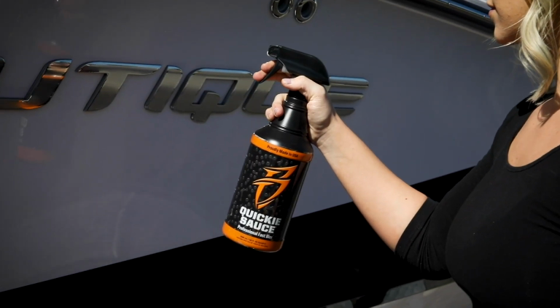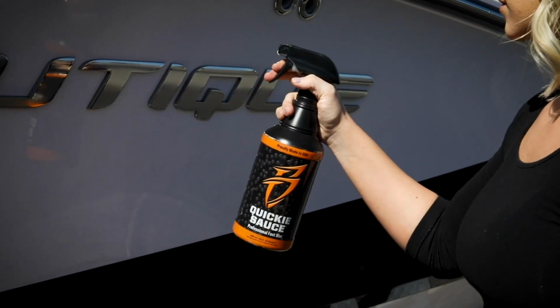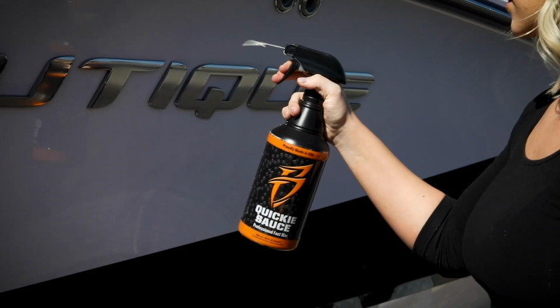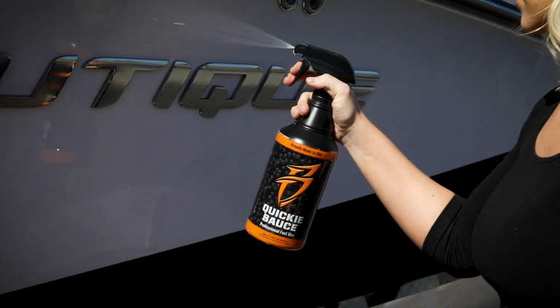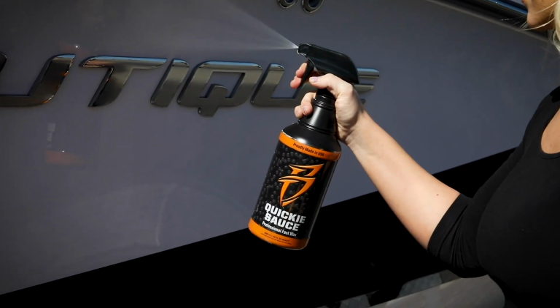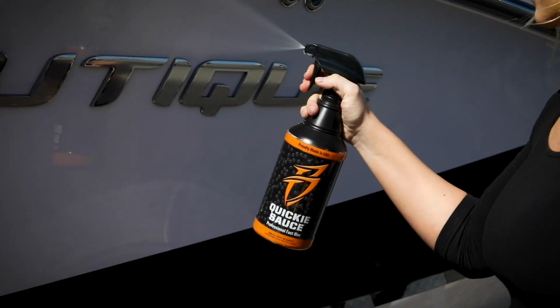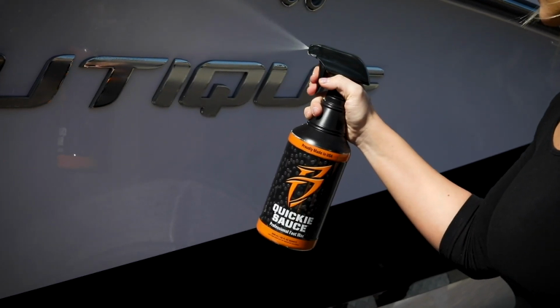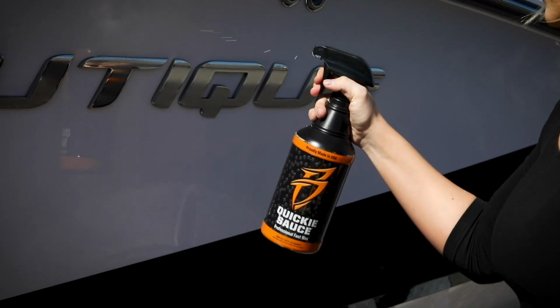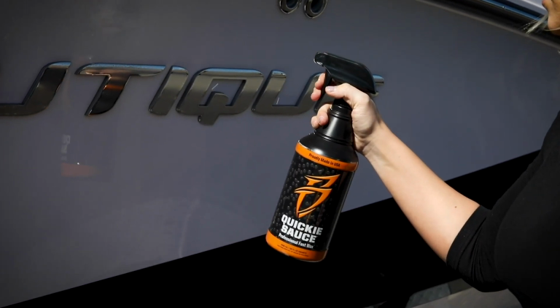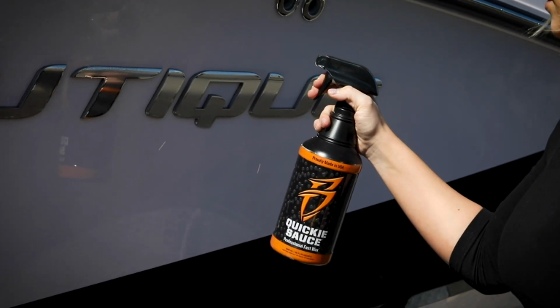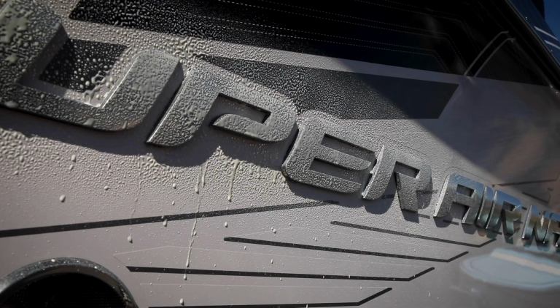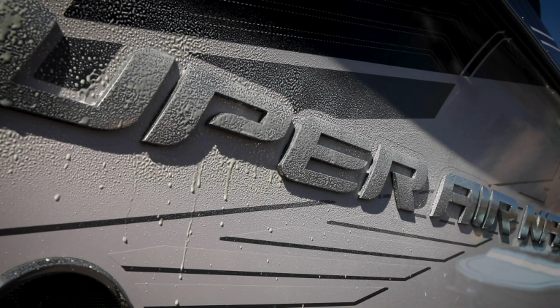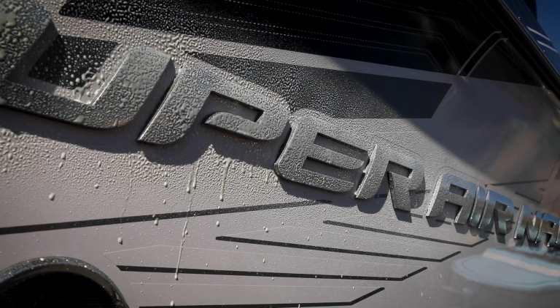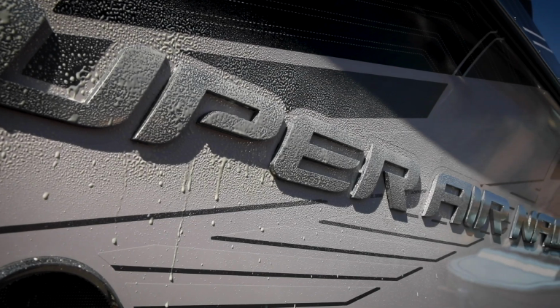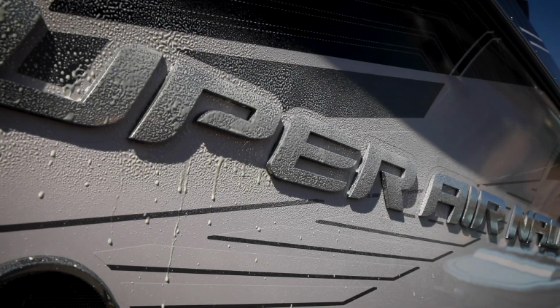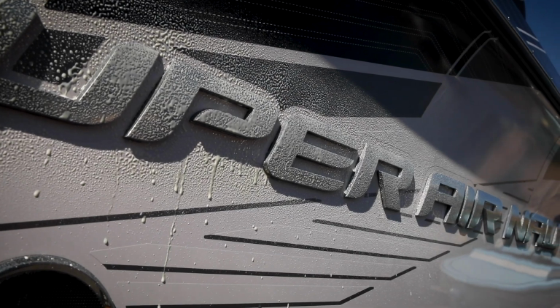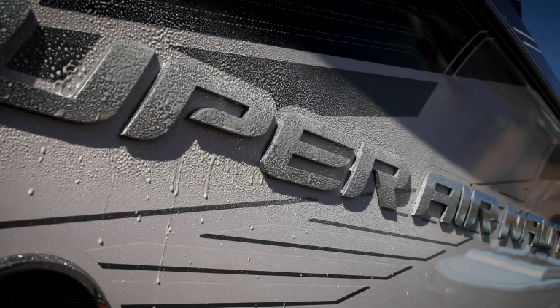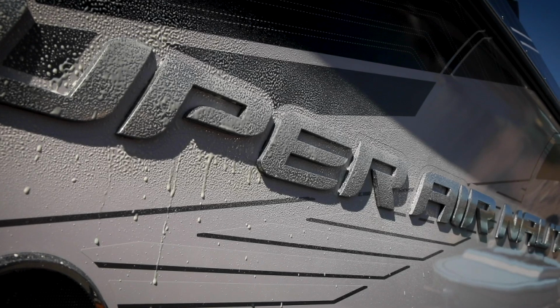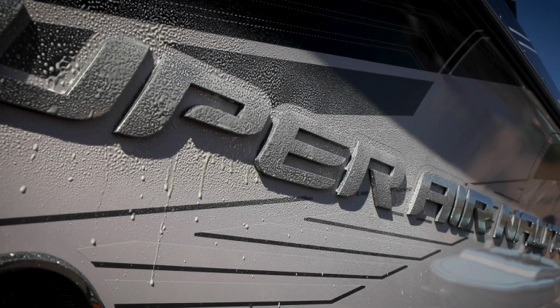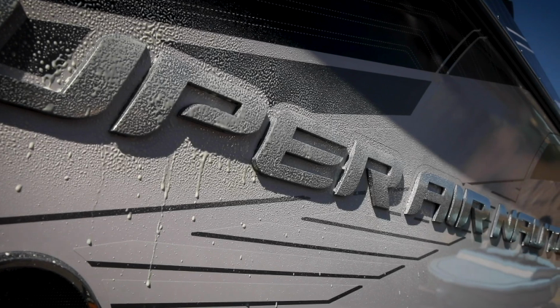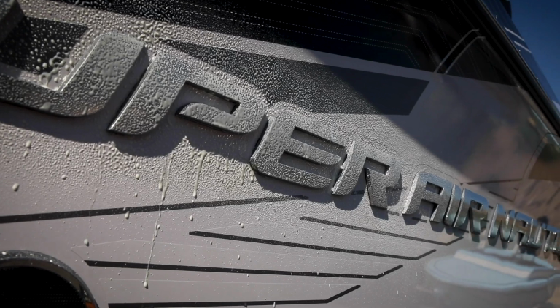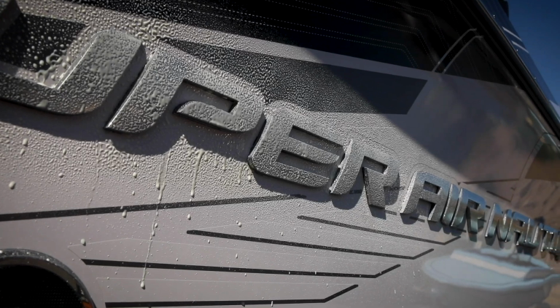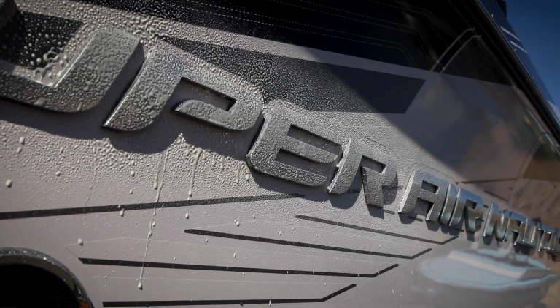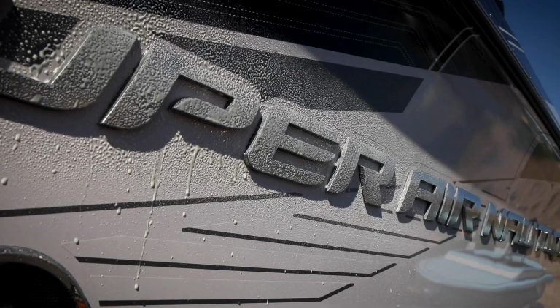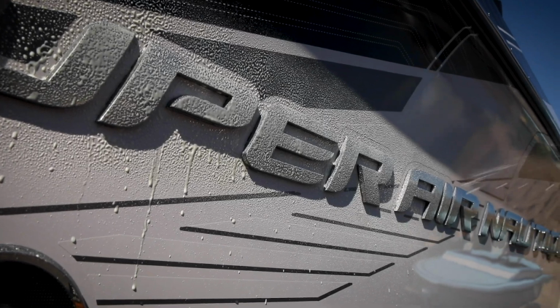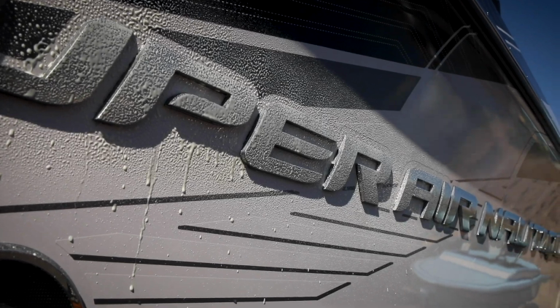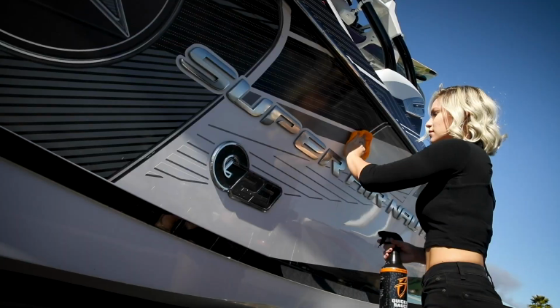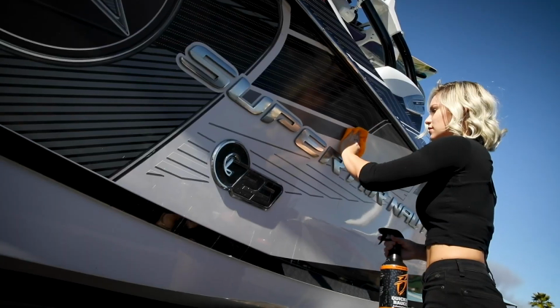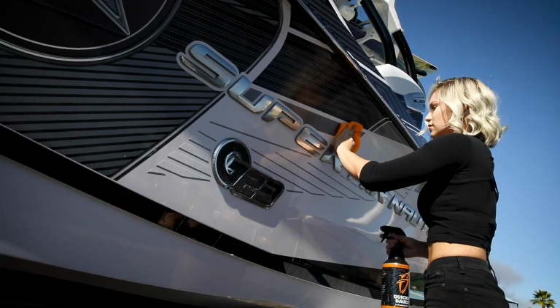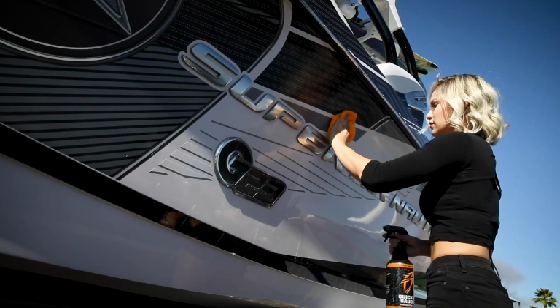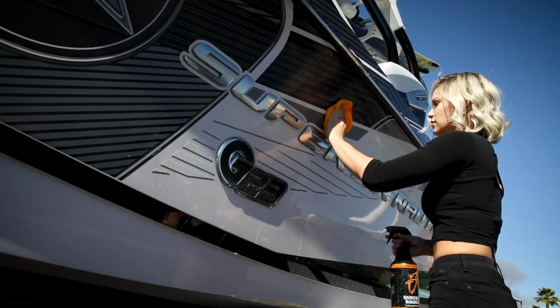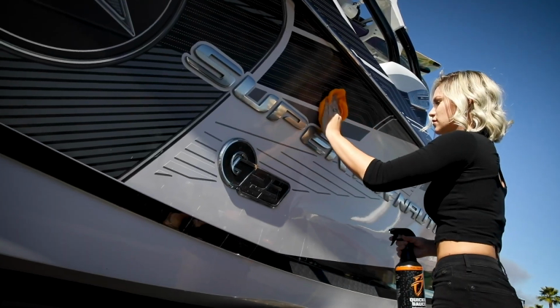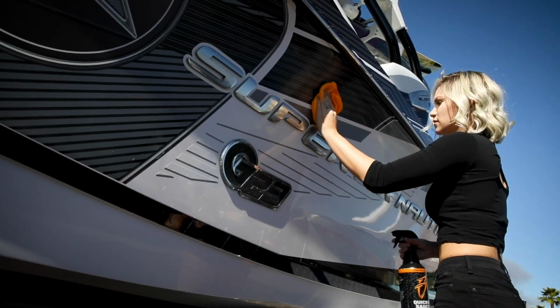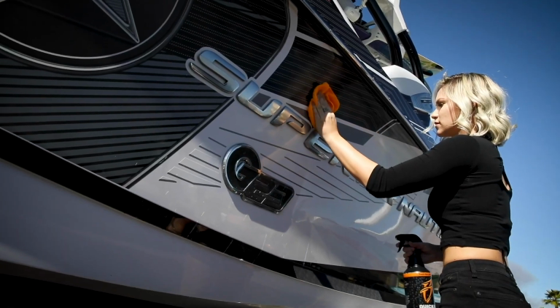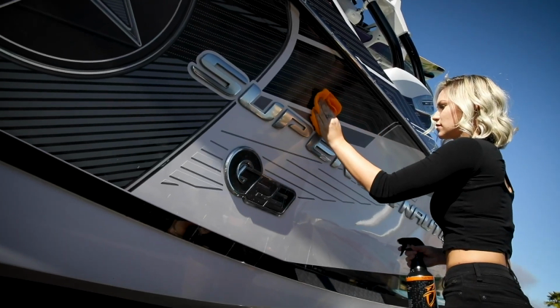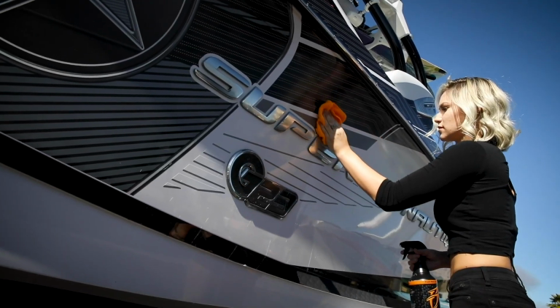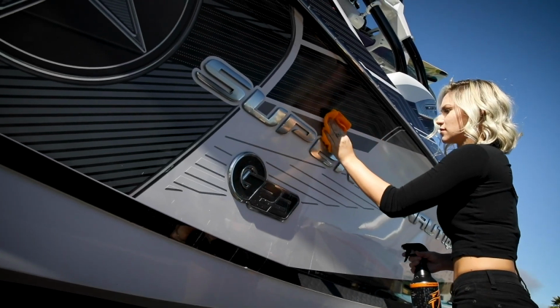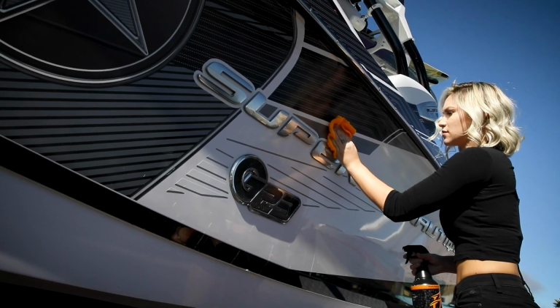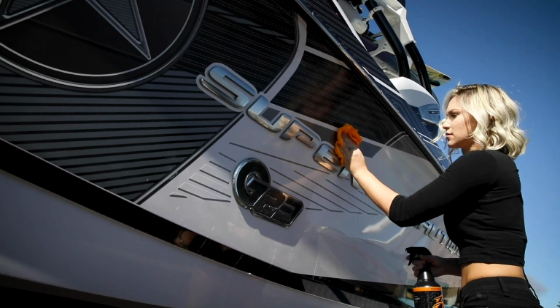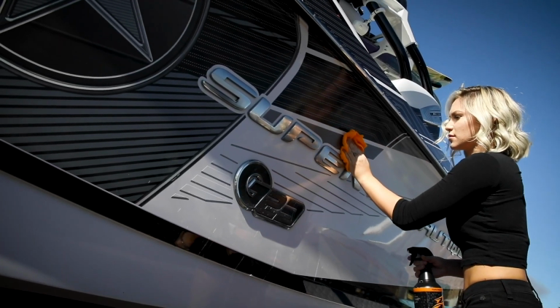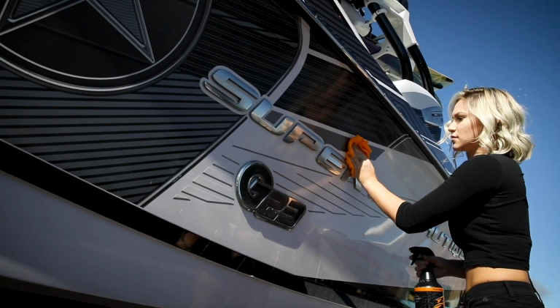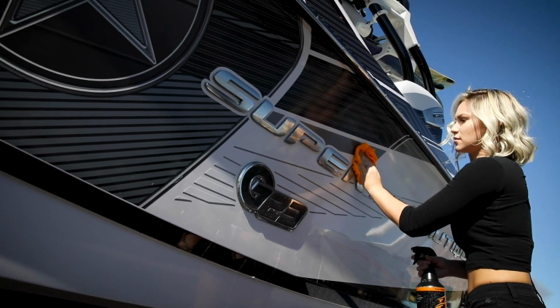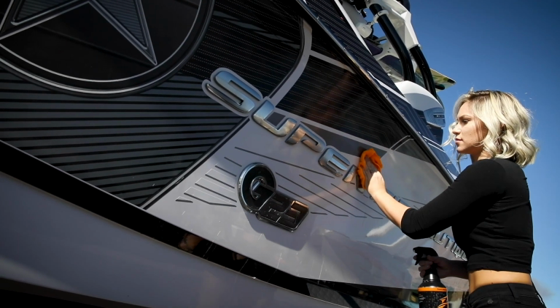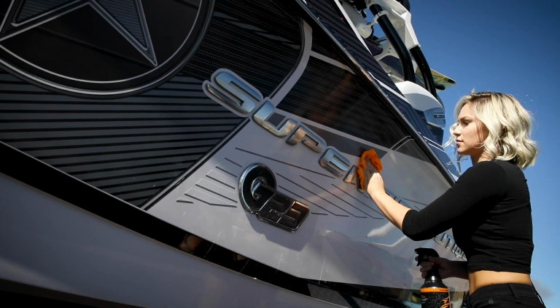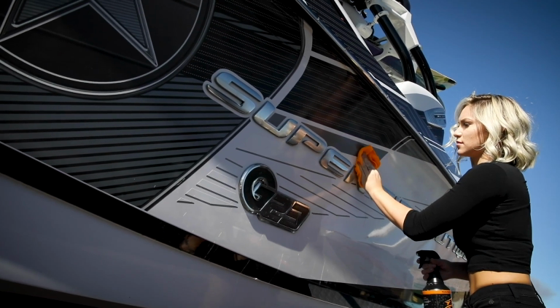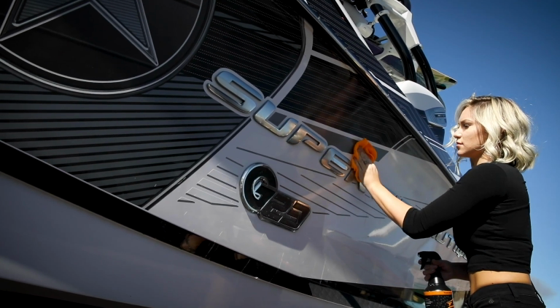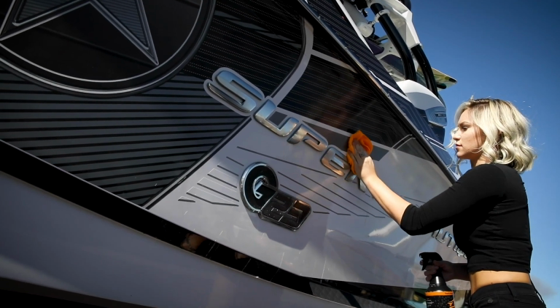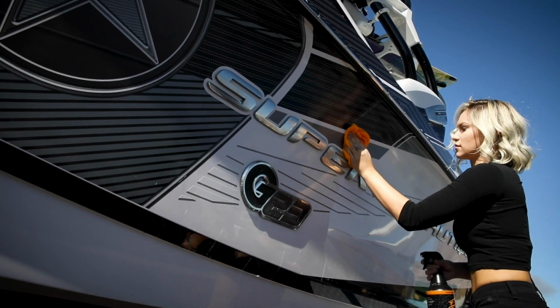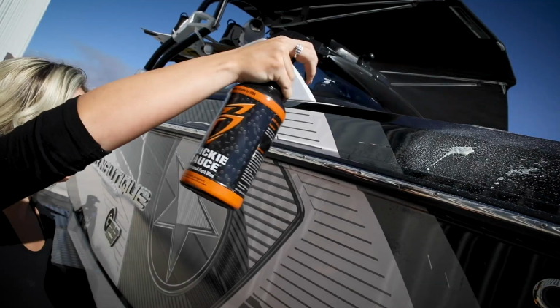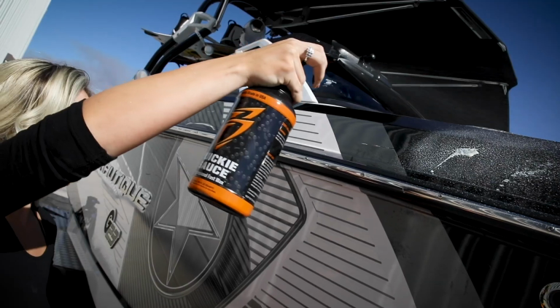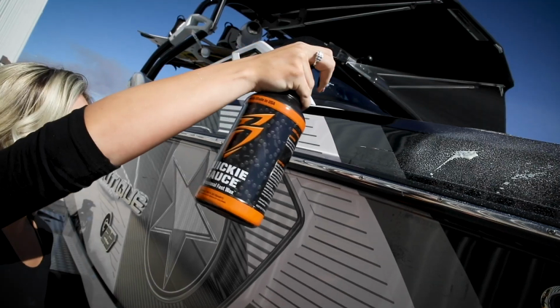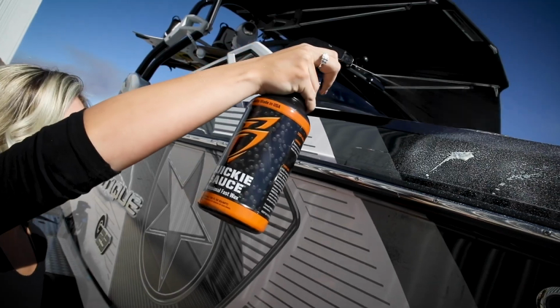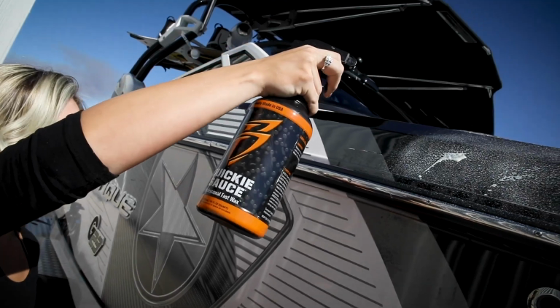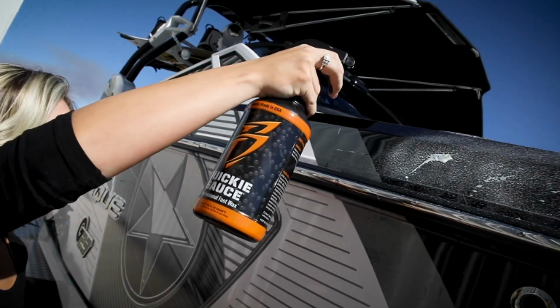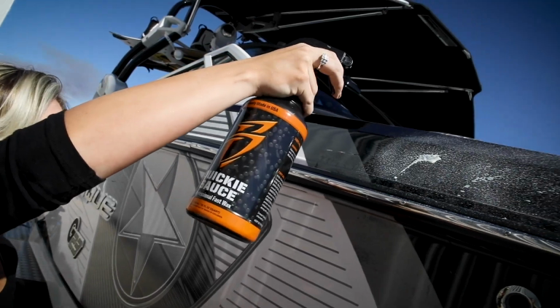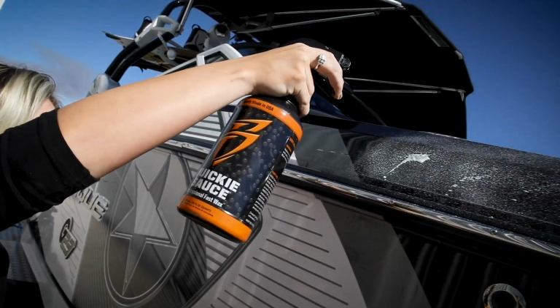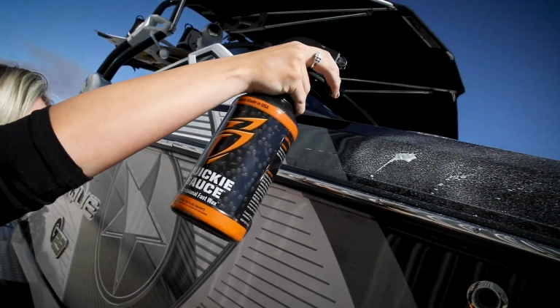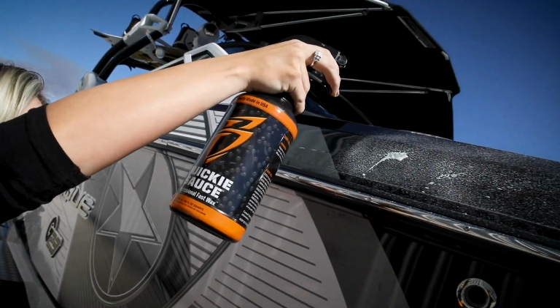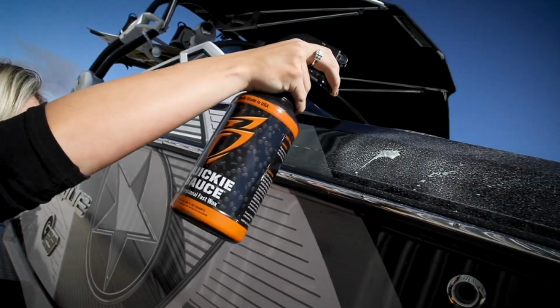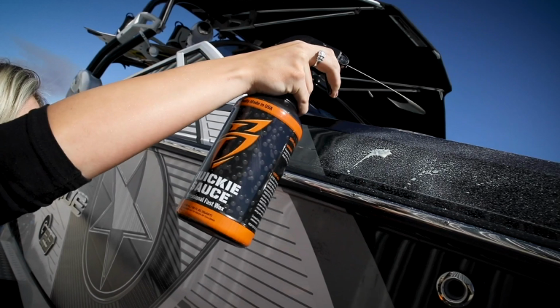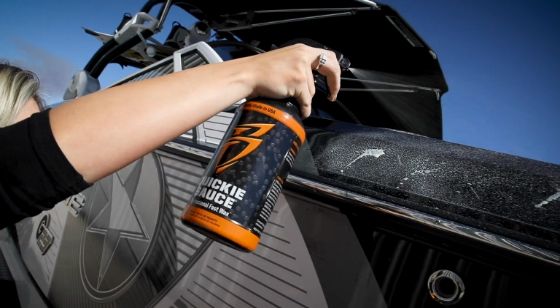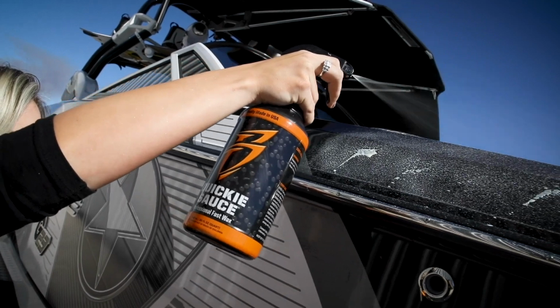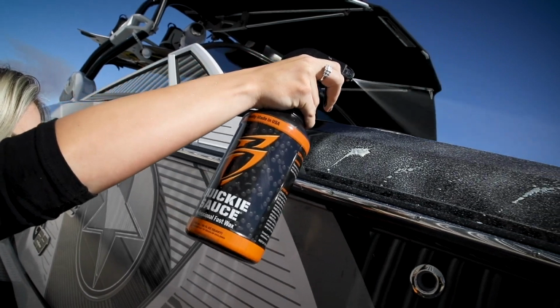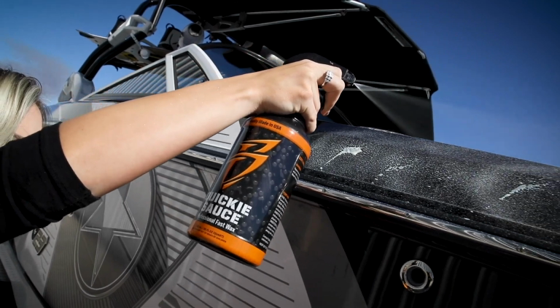Spend more time on the water, not waxing your boat. QuickieSauce offers the protection of traditional paste wax, yet can be applied in a fraction of the time.